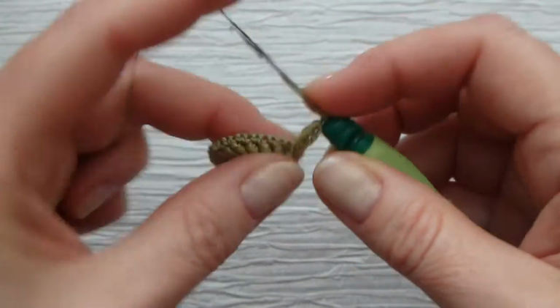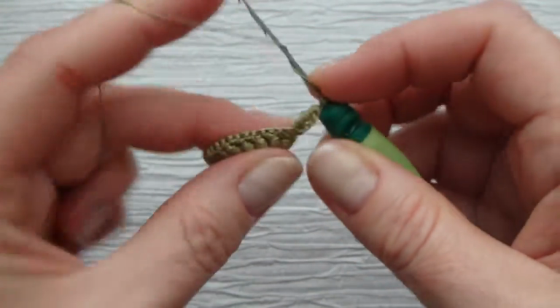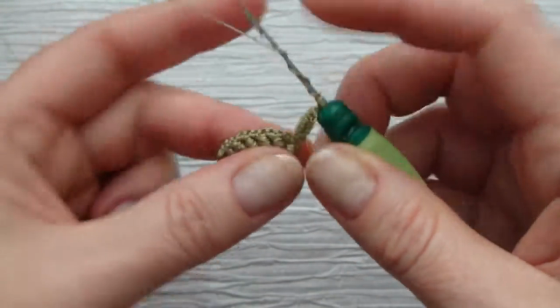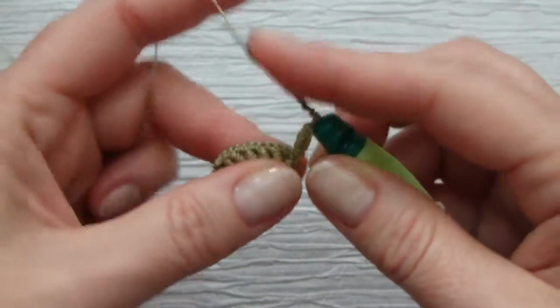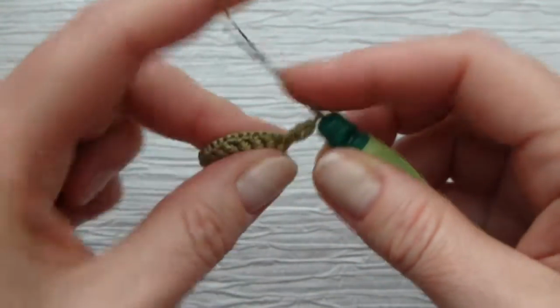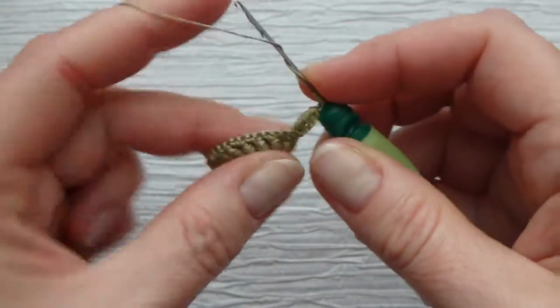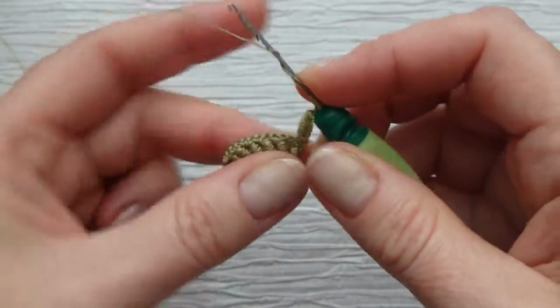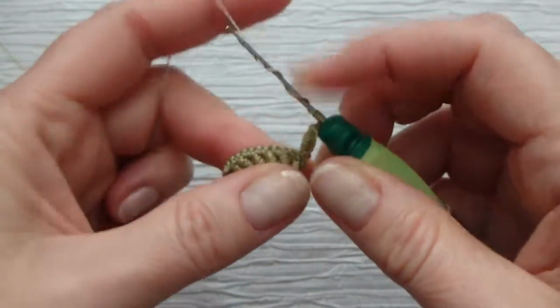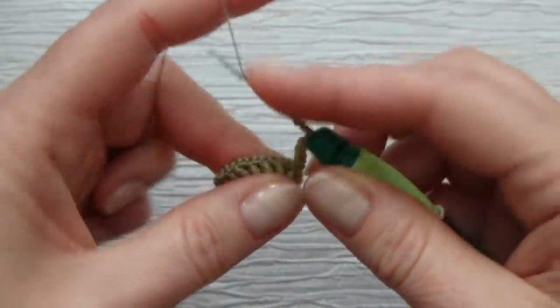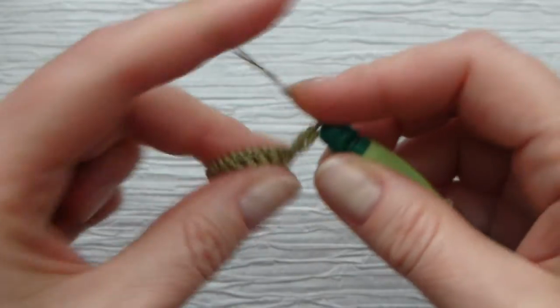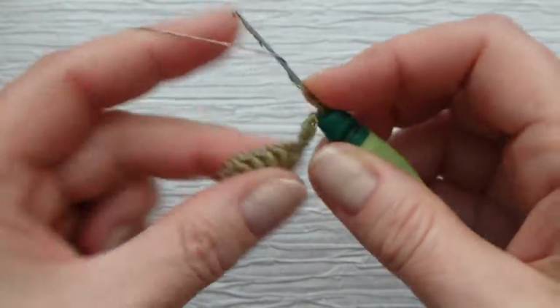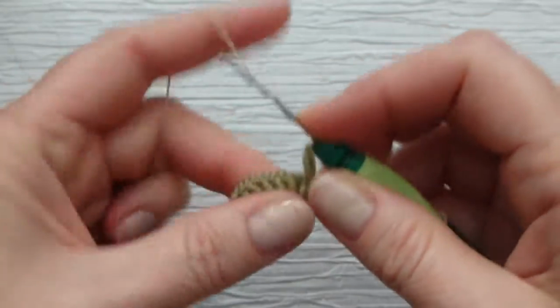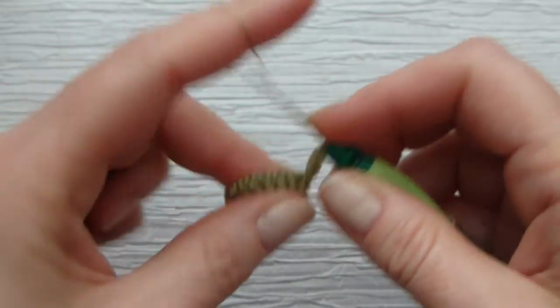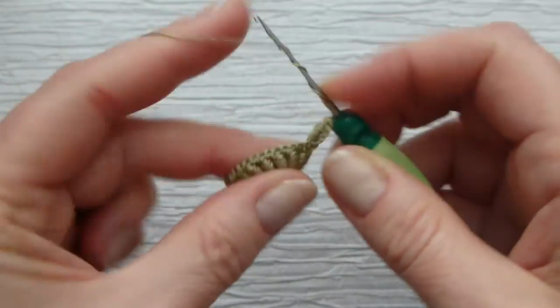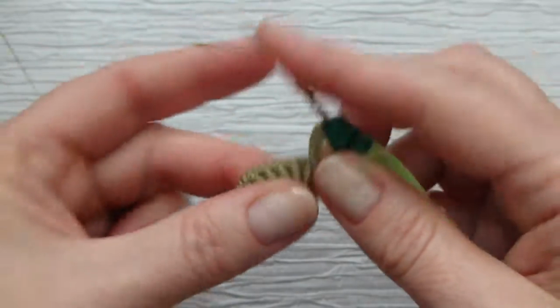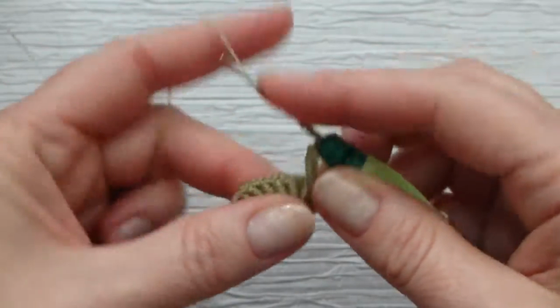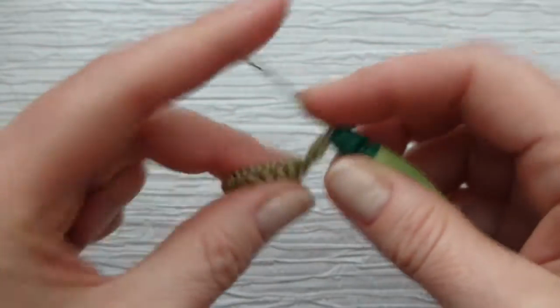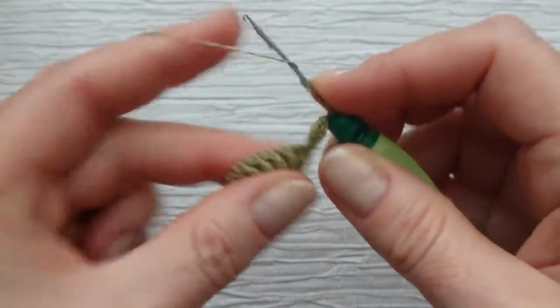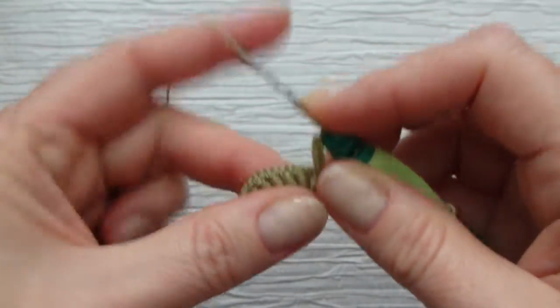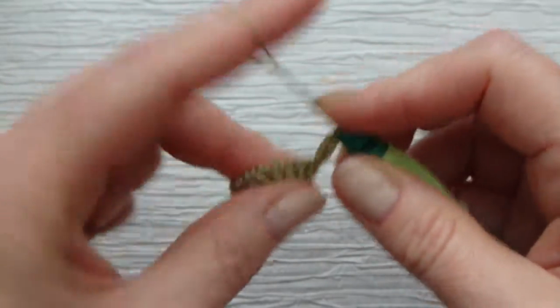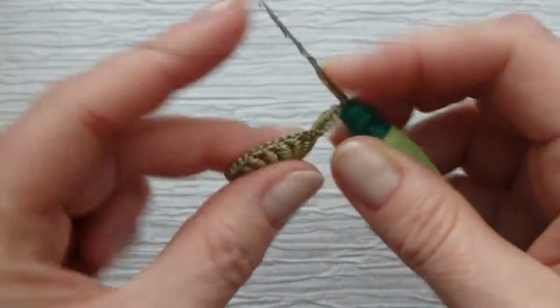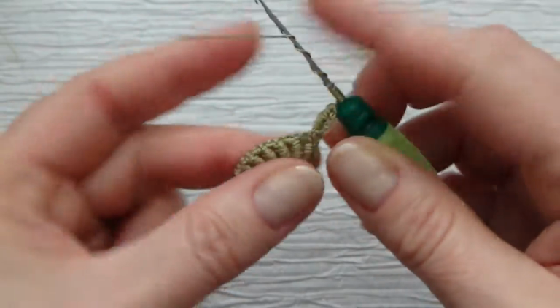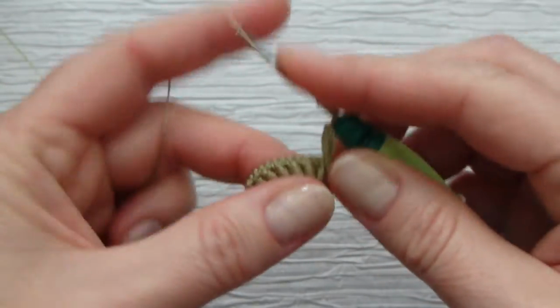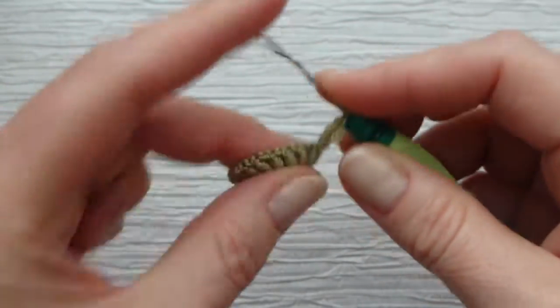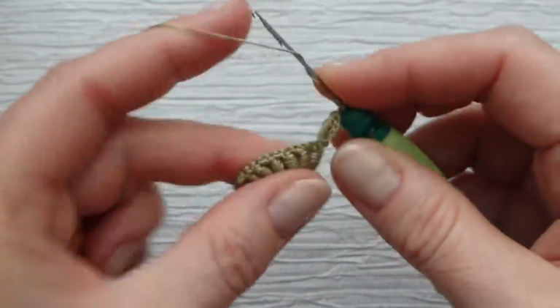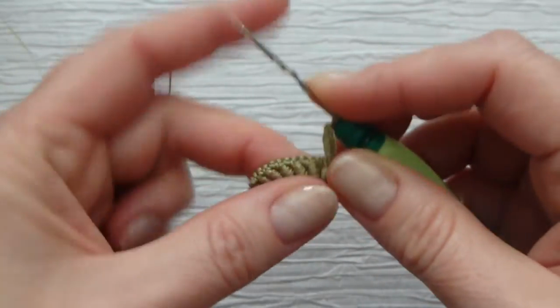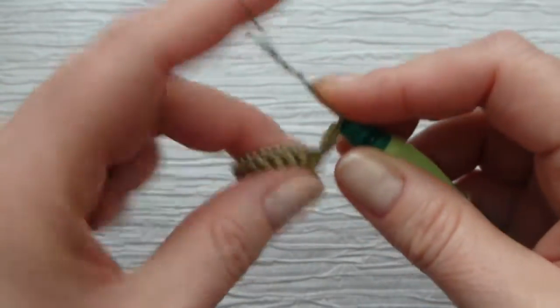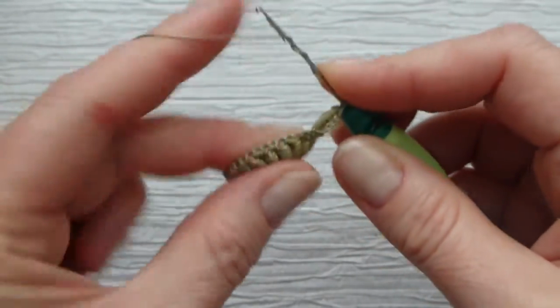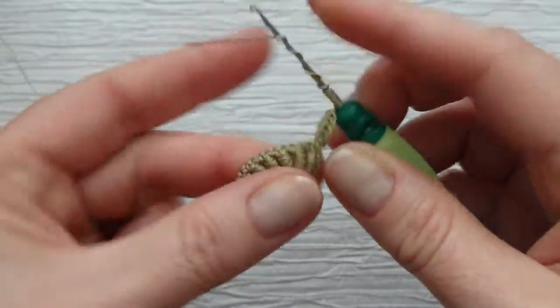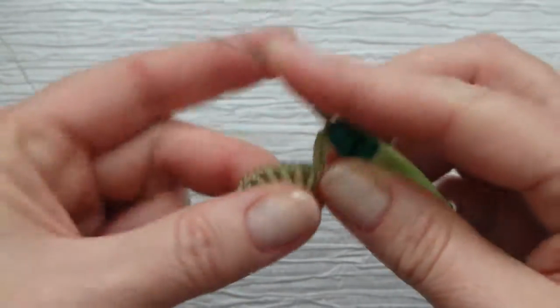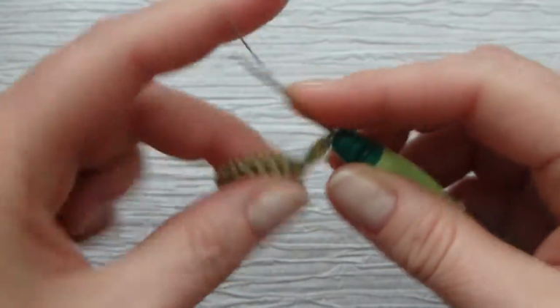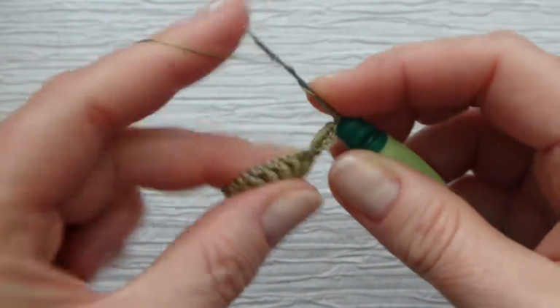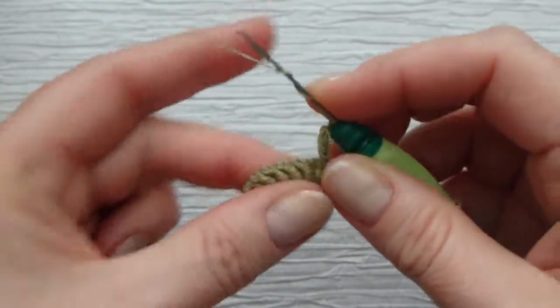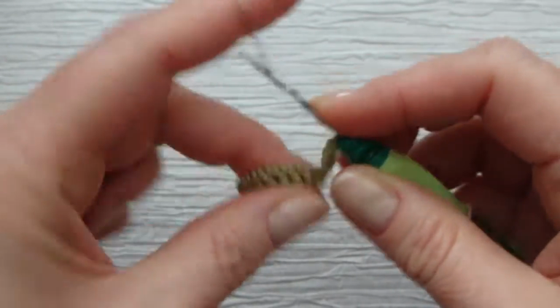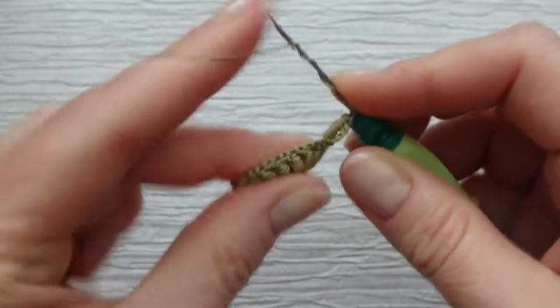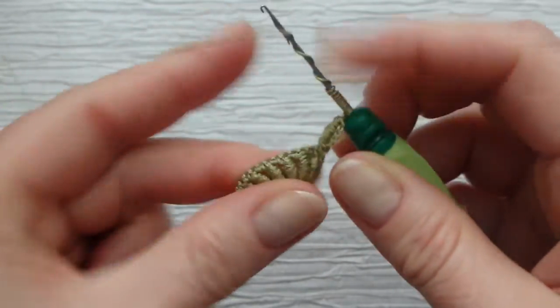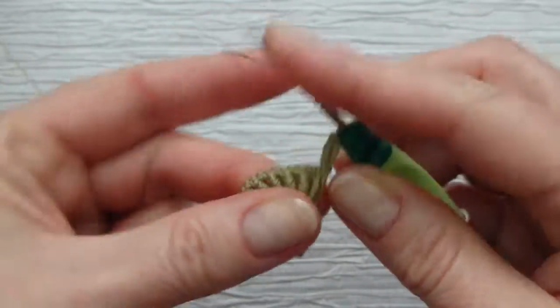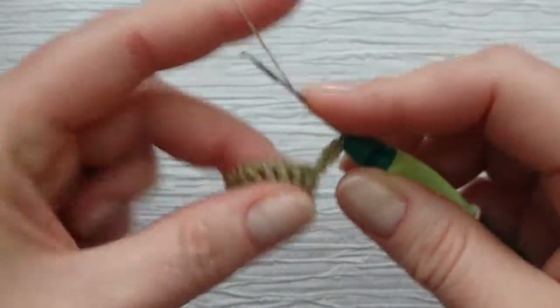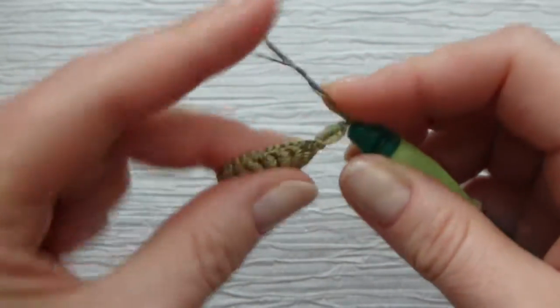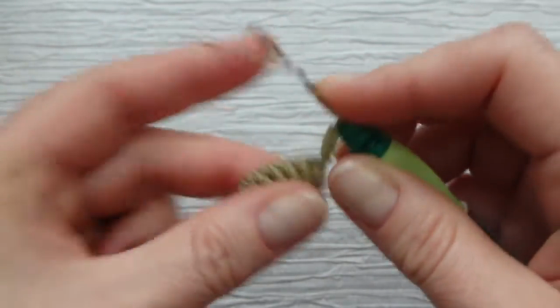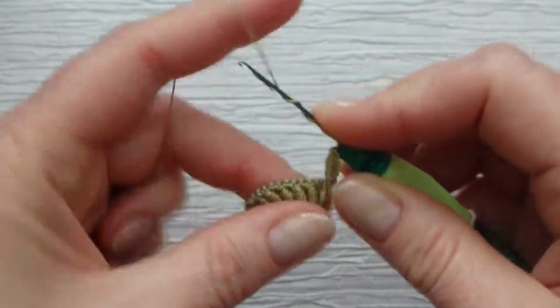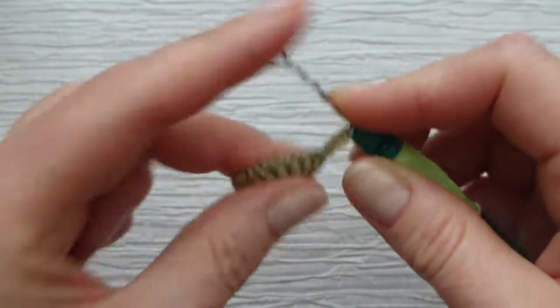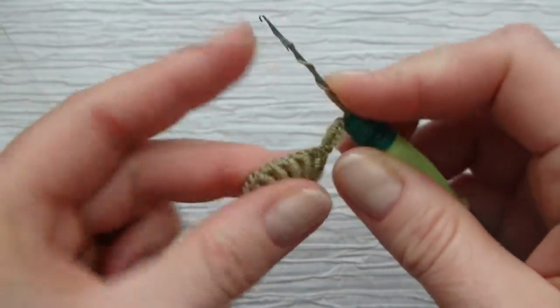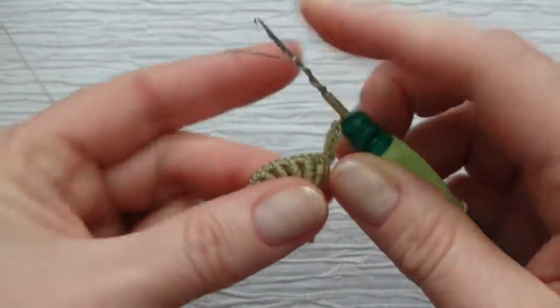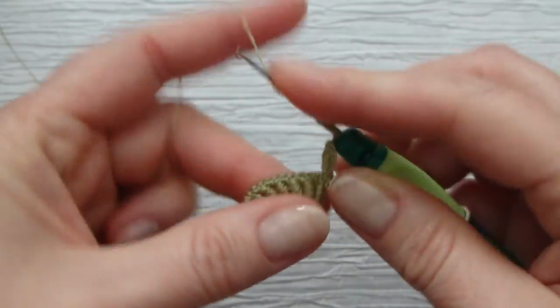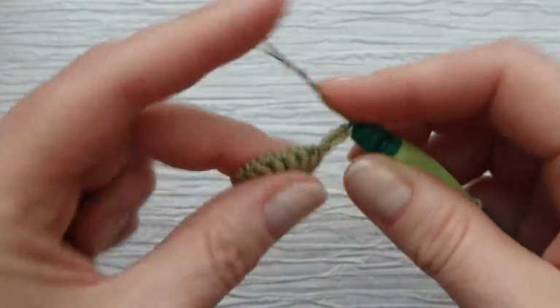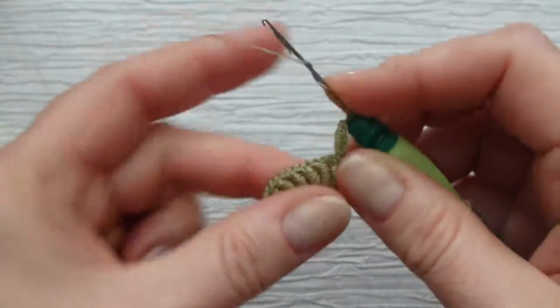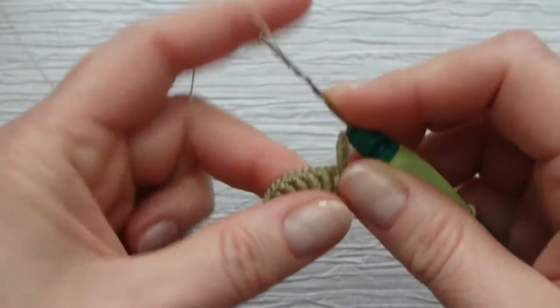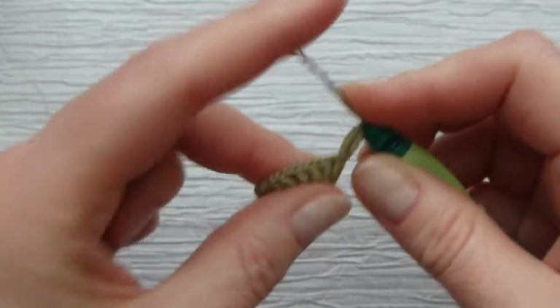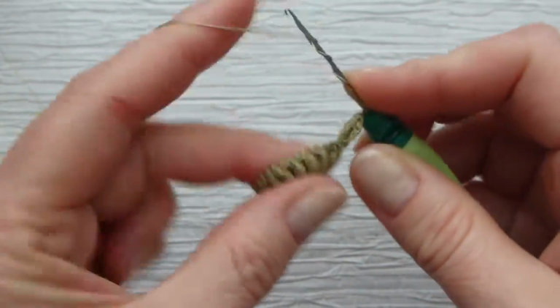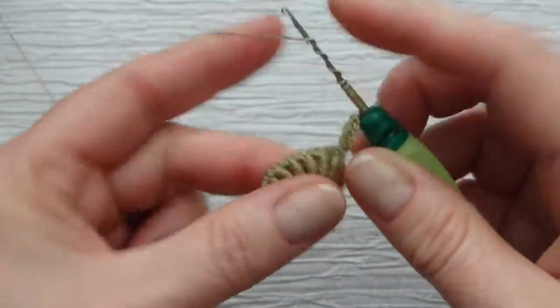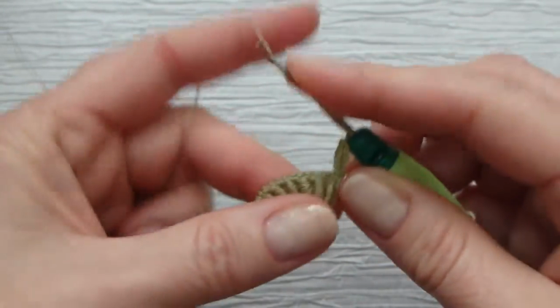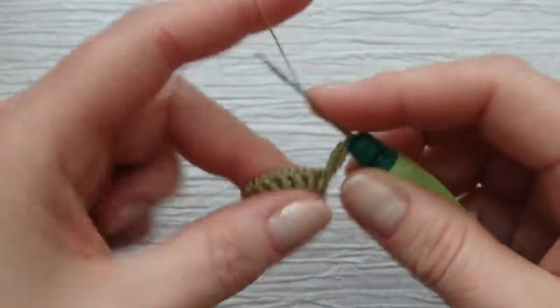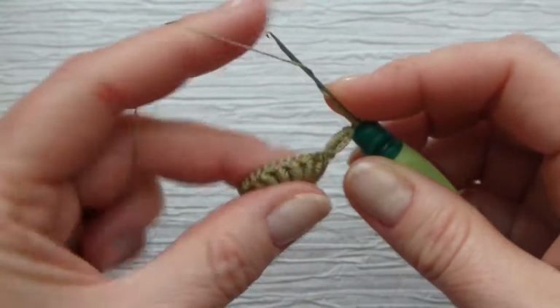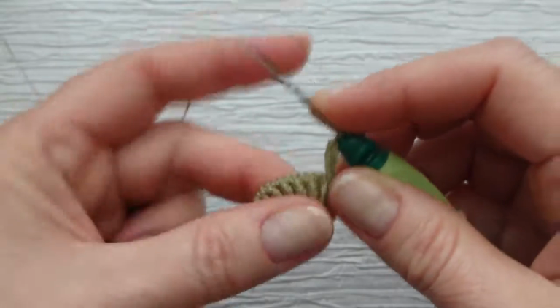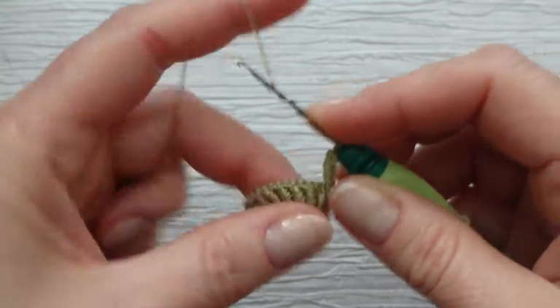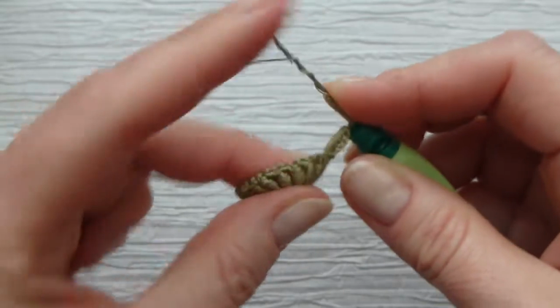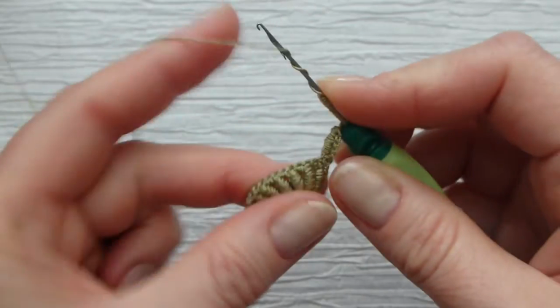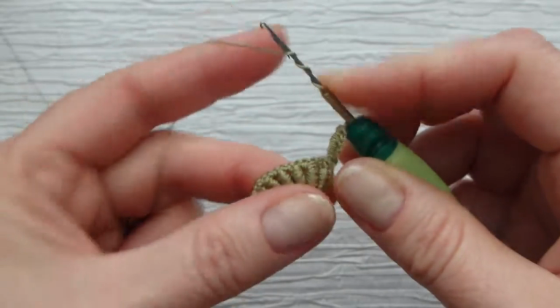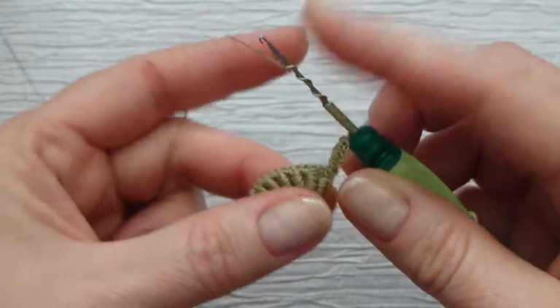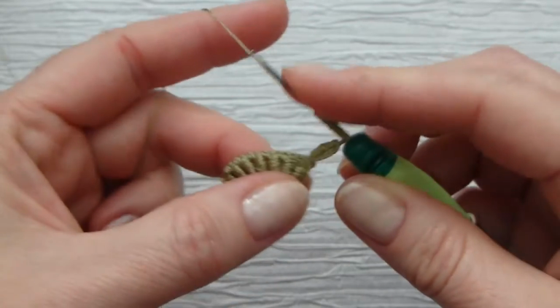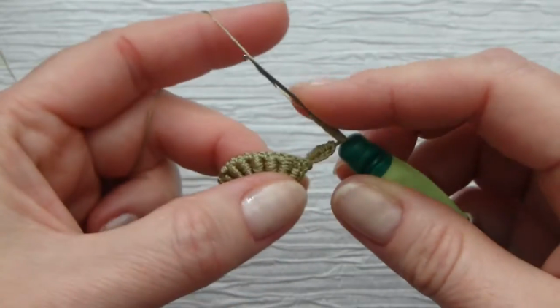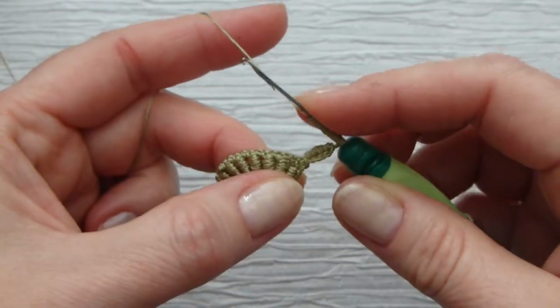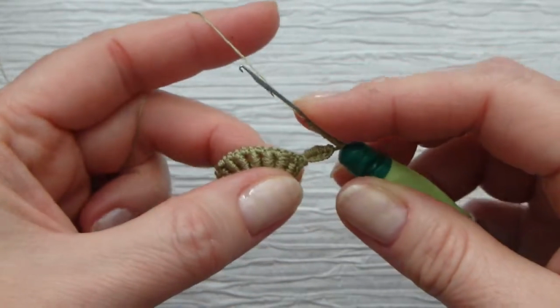Wrapping again: five, six, seven, eight, nine, ten, eleven, twelve, thirteen, fourteen, fifteen, sixteen, seventeen, eighteen, nineteen, and twenty.